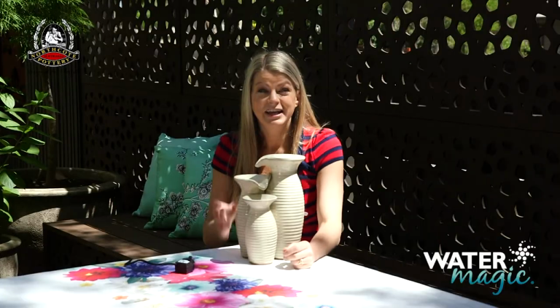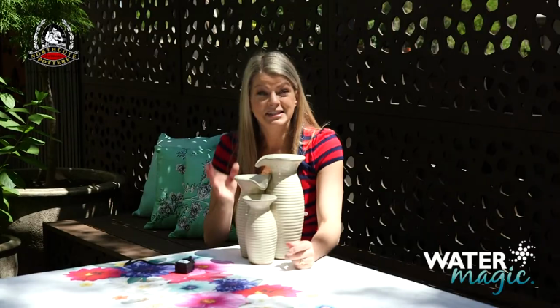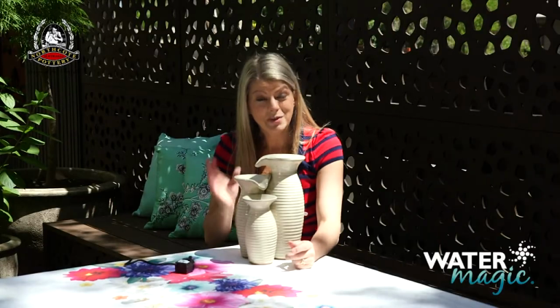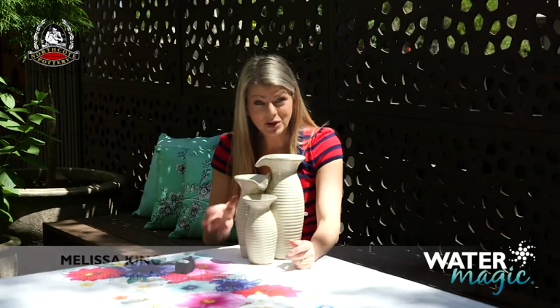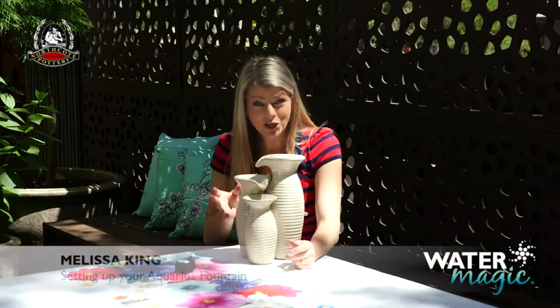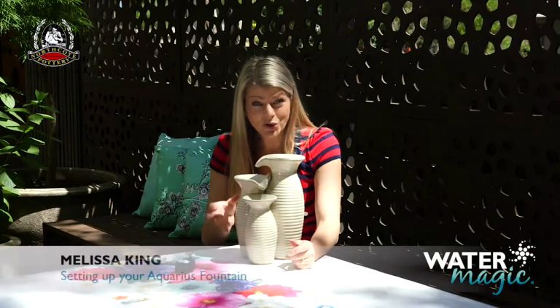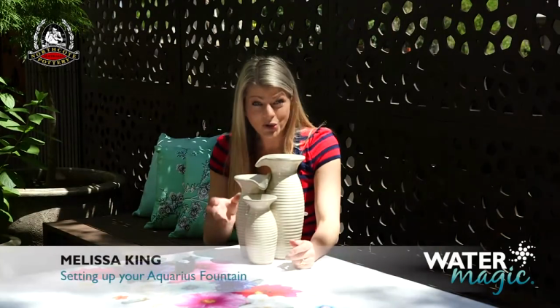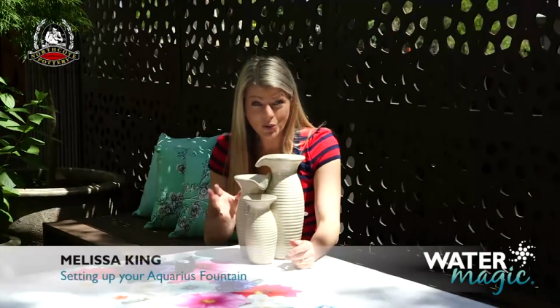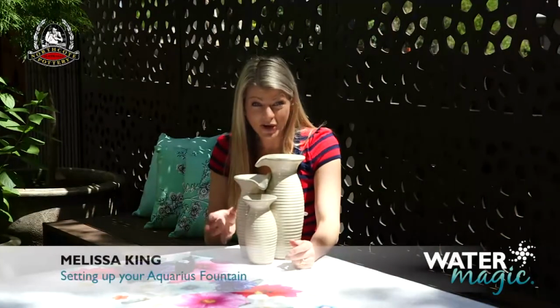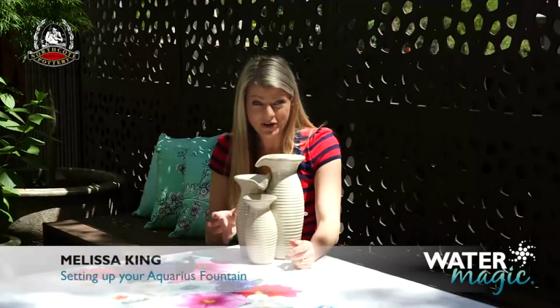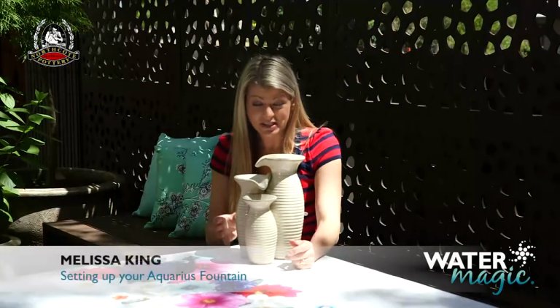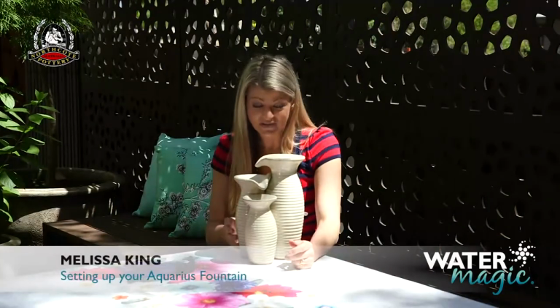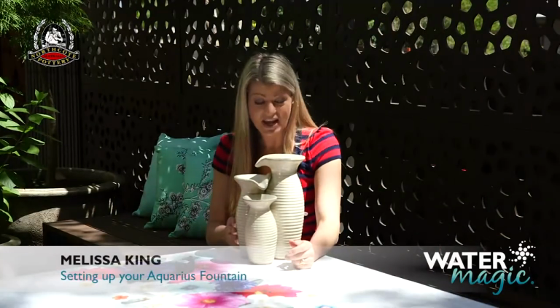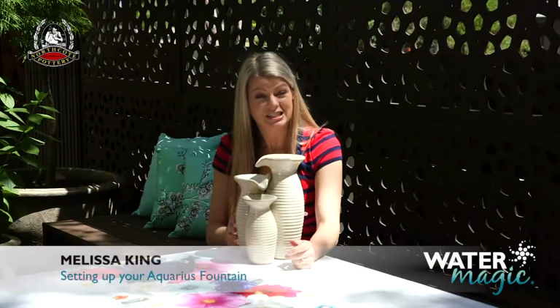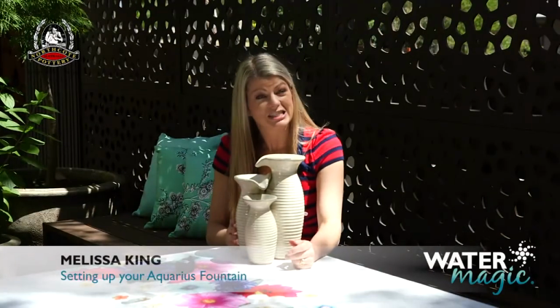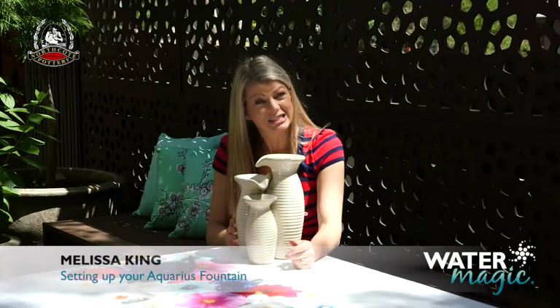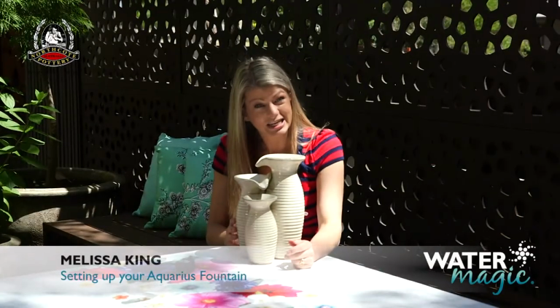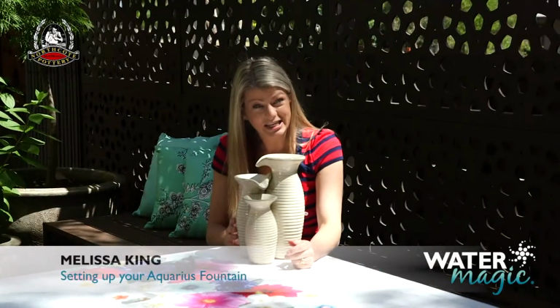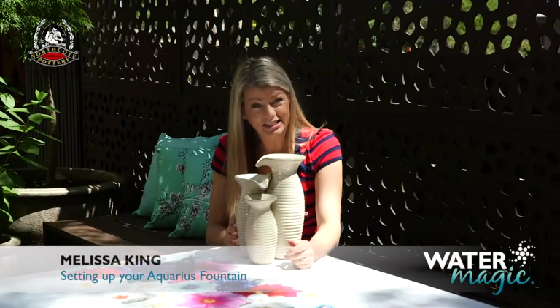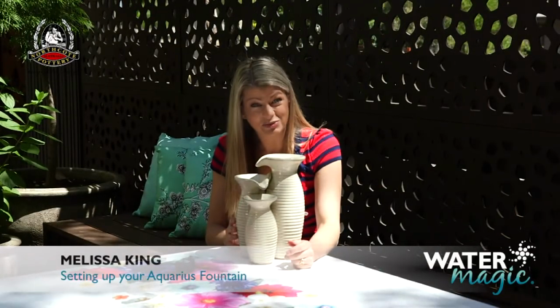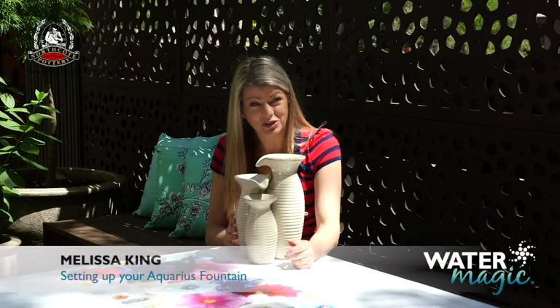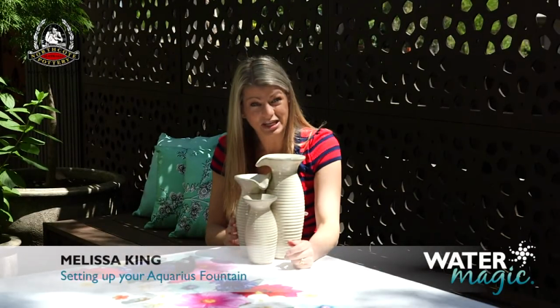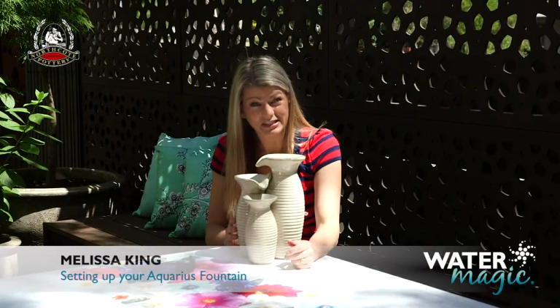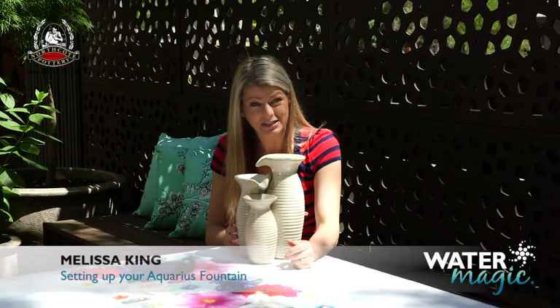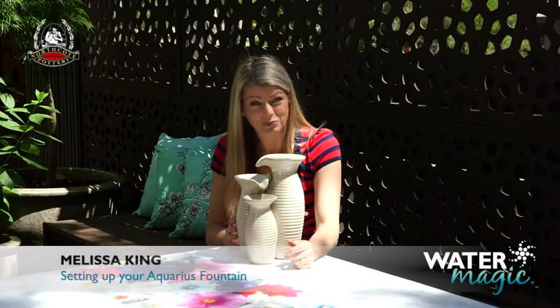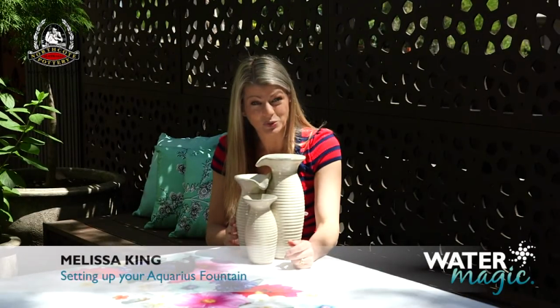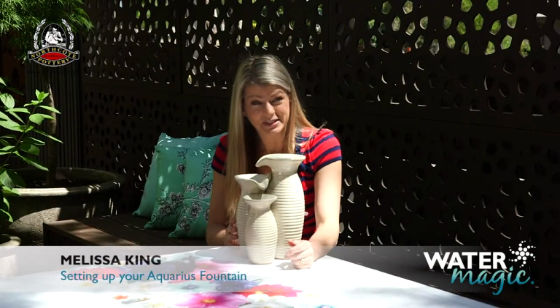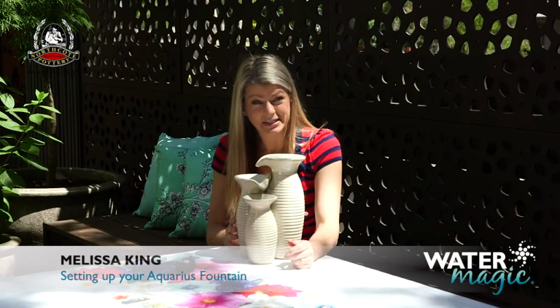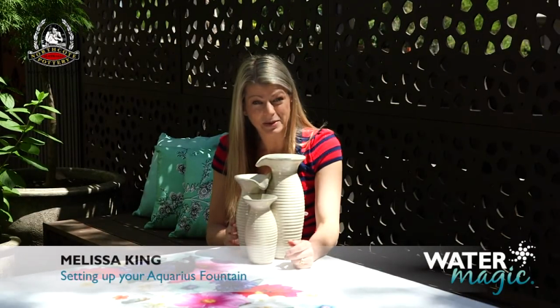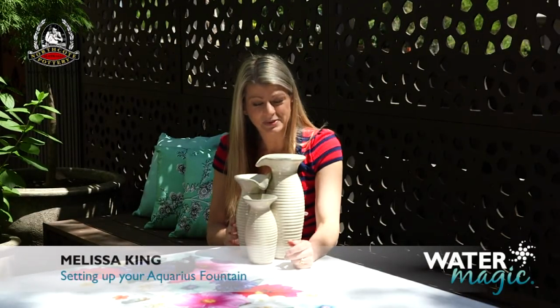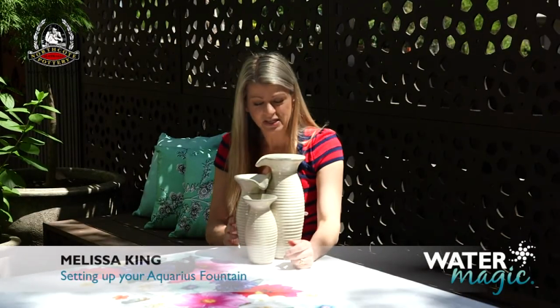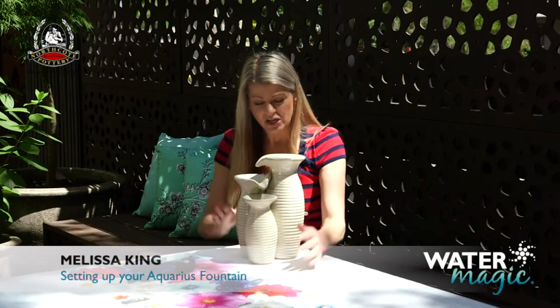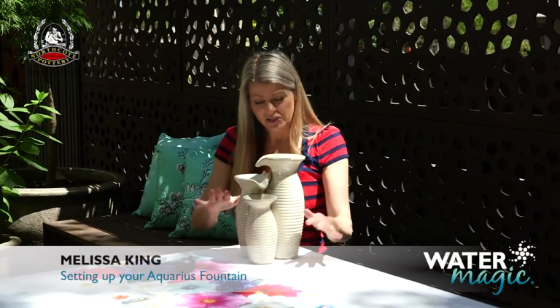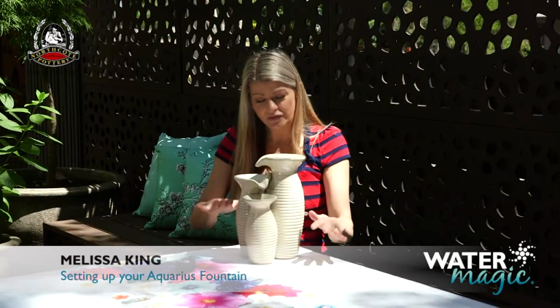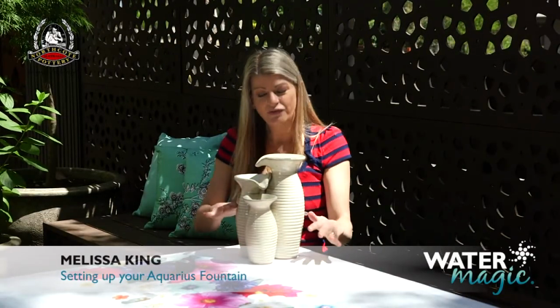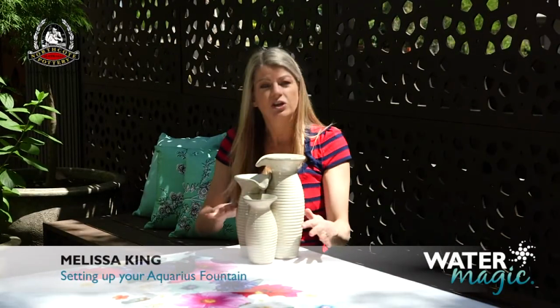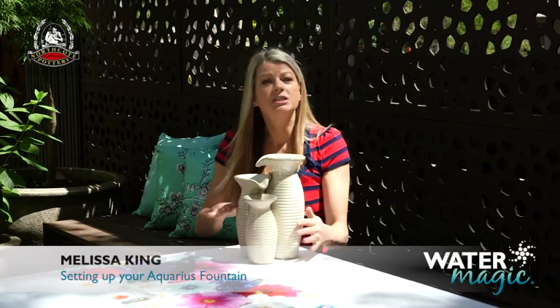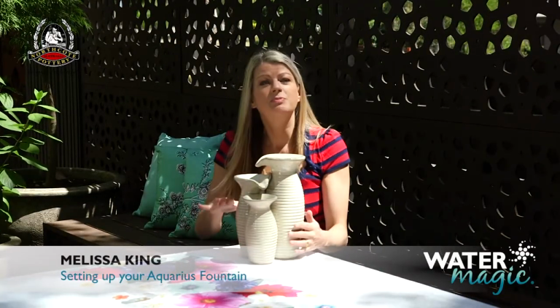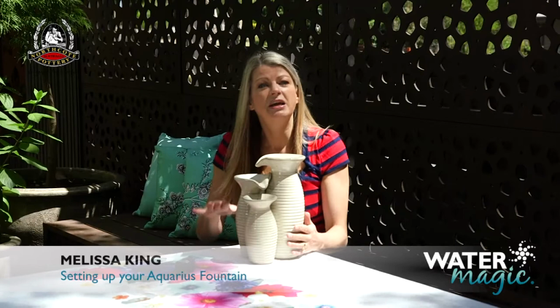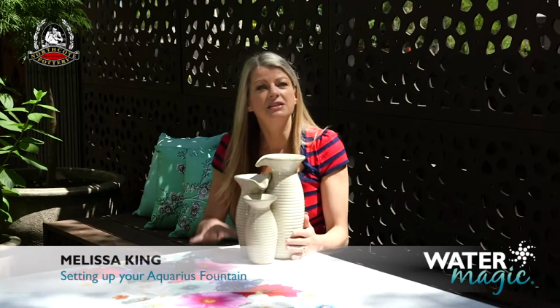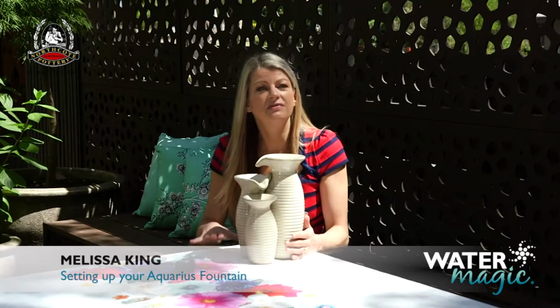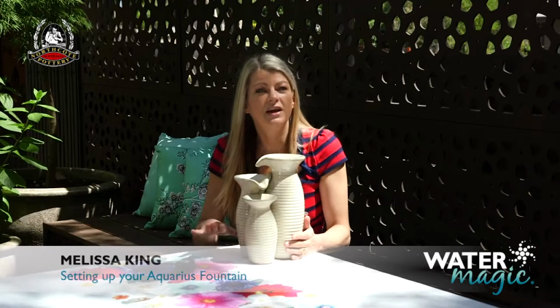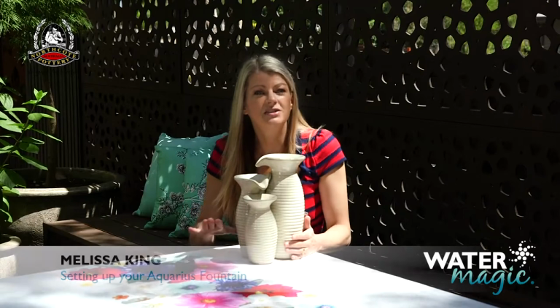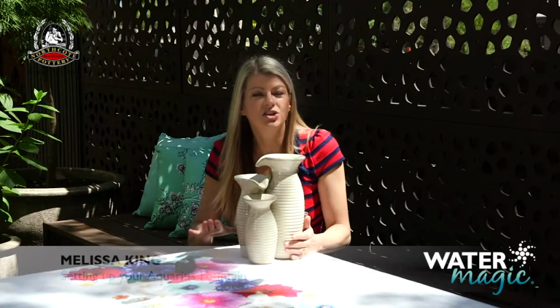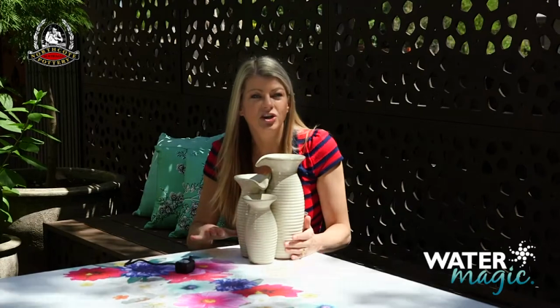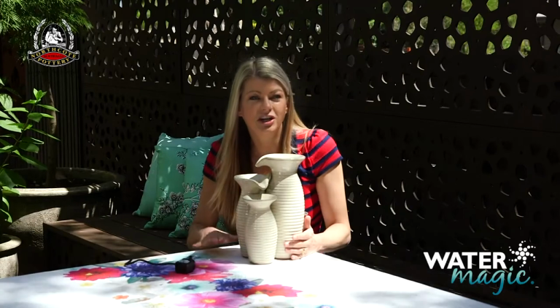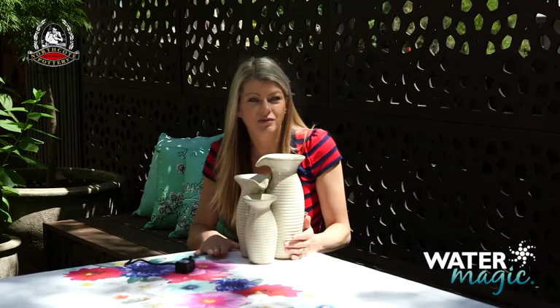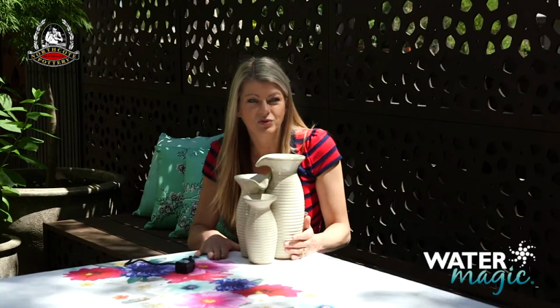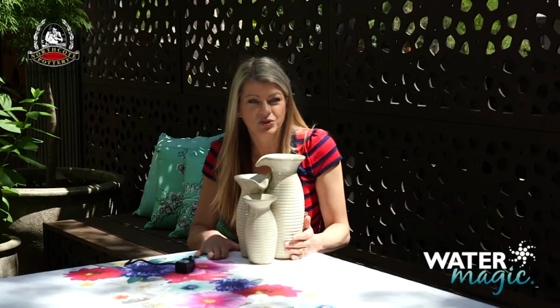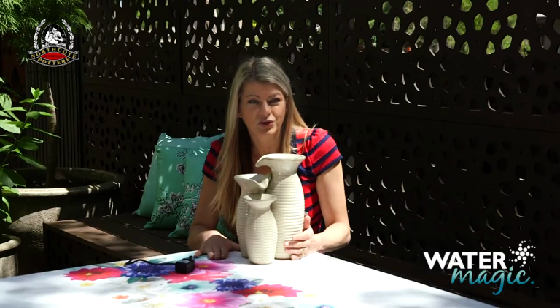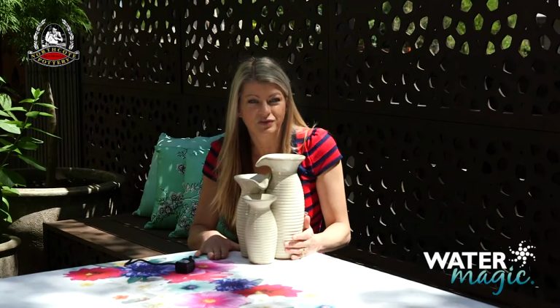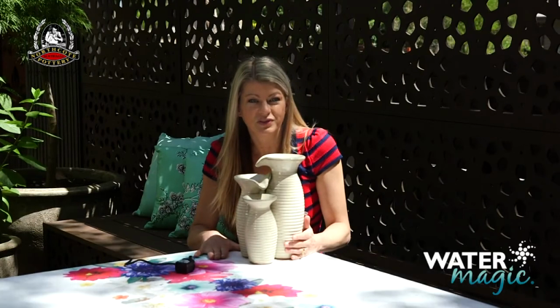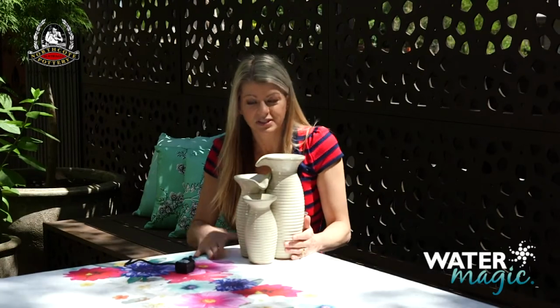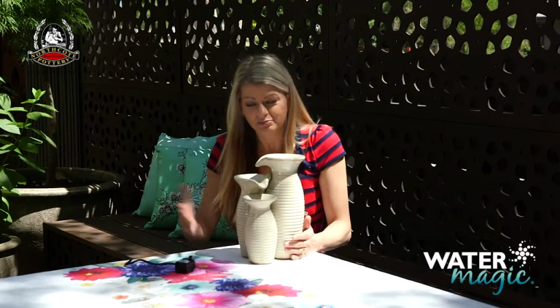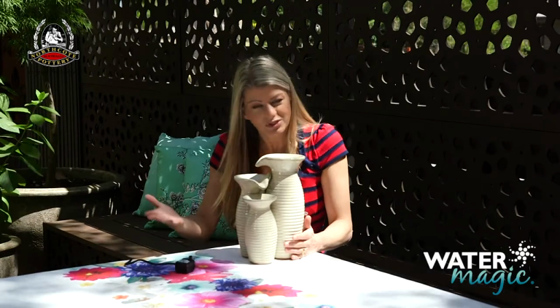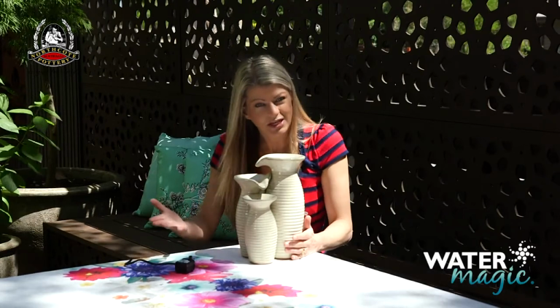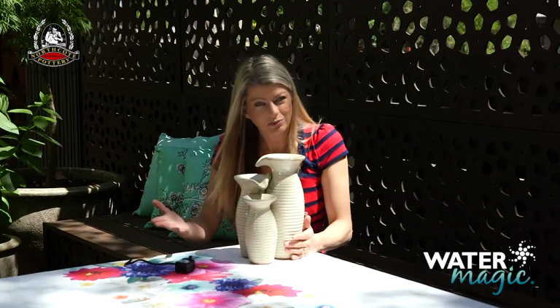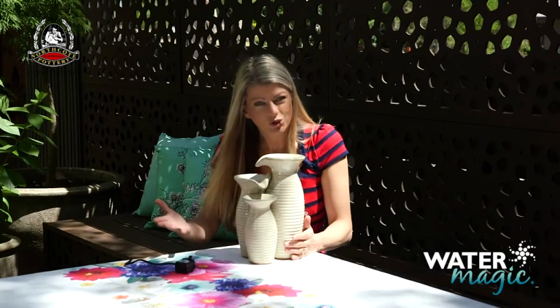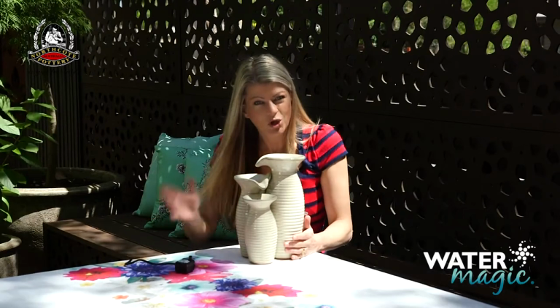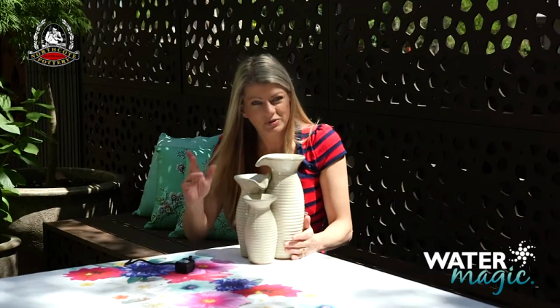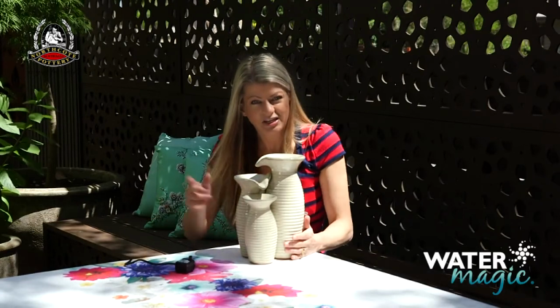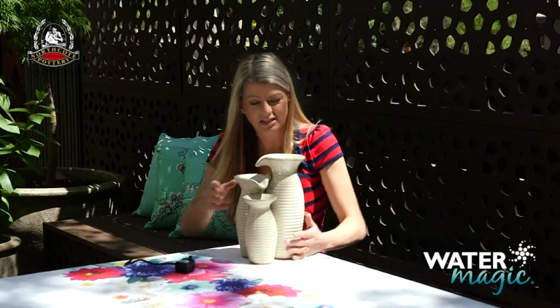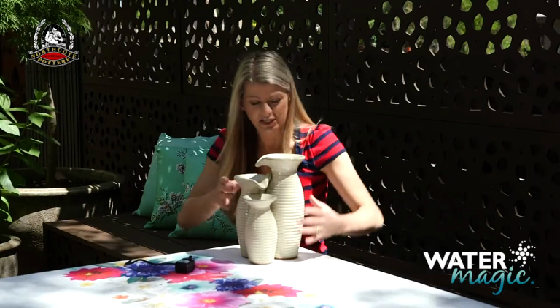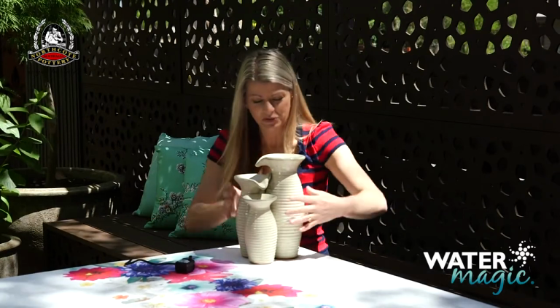Assembling your Aquarius fountain is easy with these simple steps. First, place the fountain on a level surface — a tabletop is ideal.